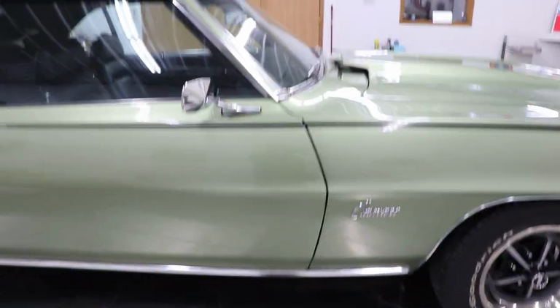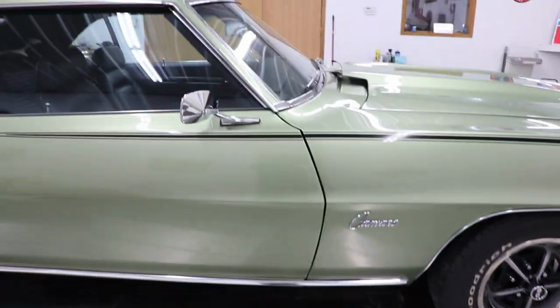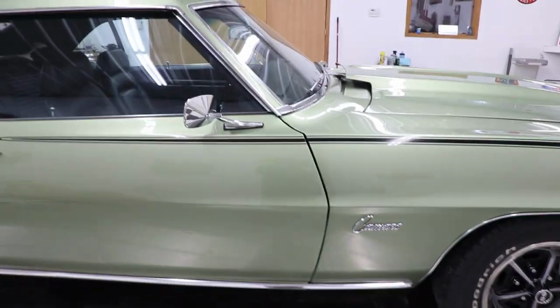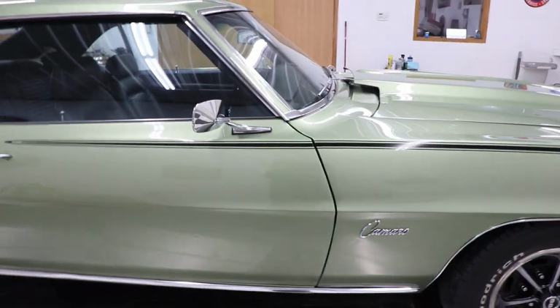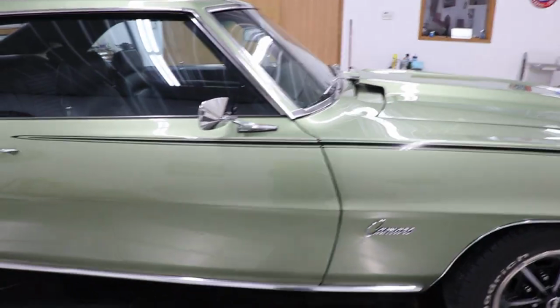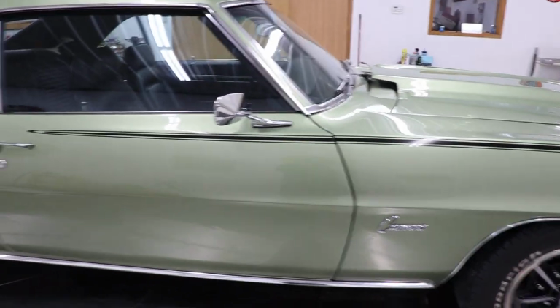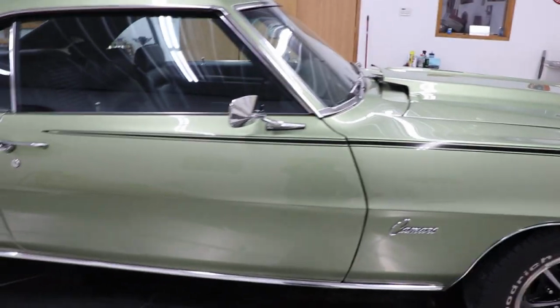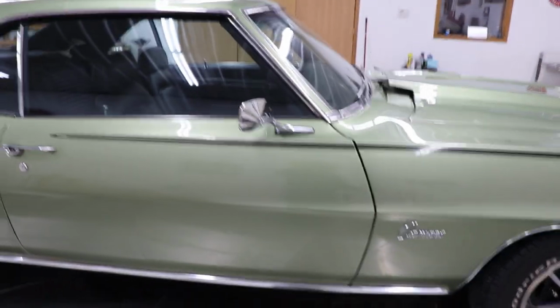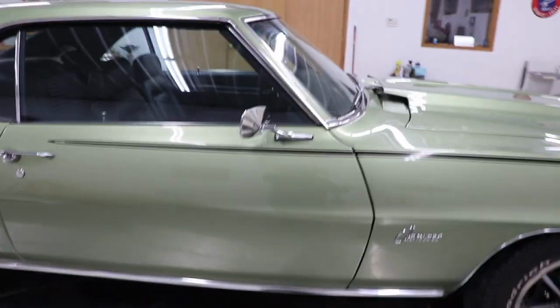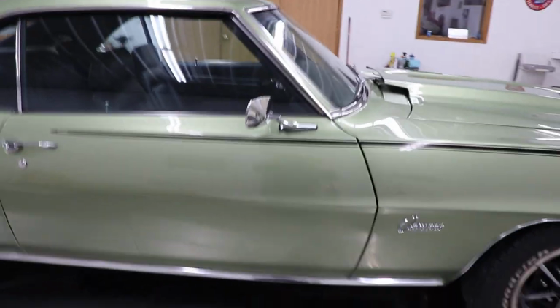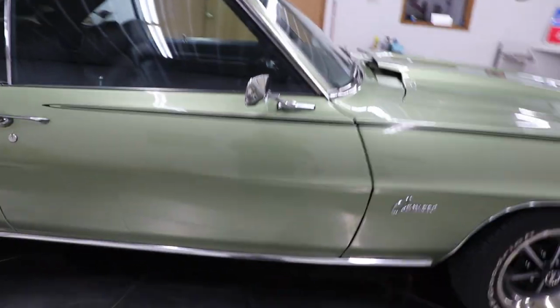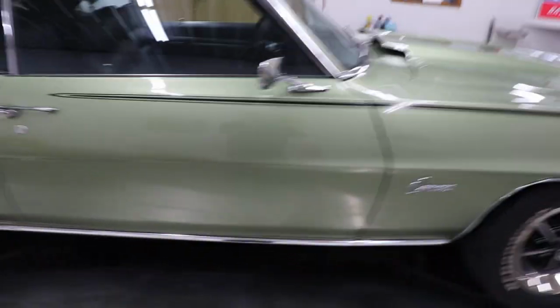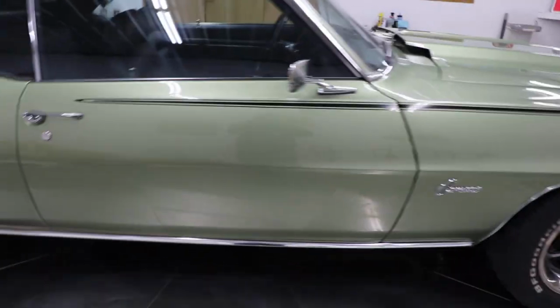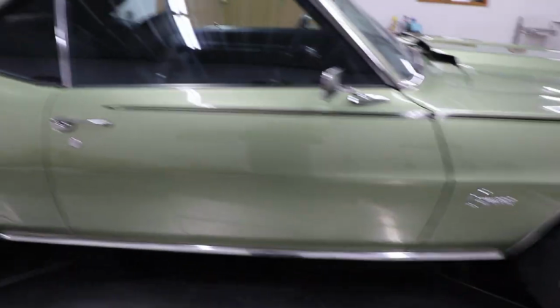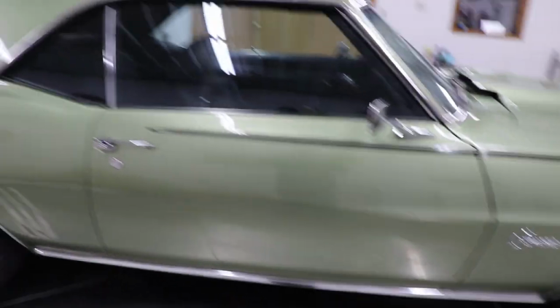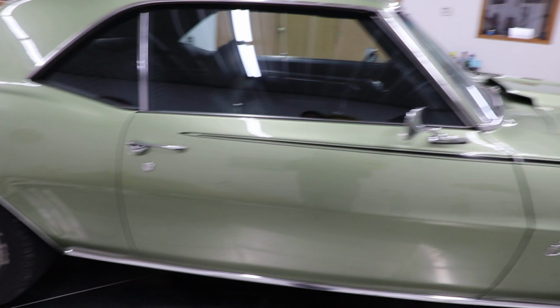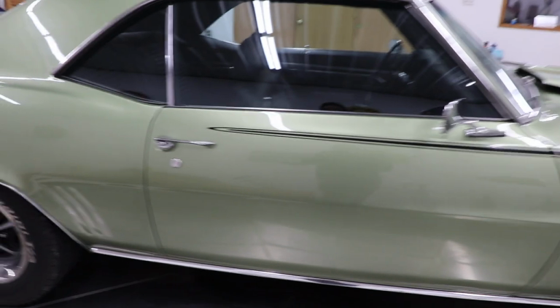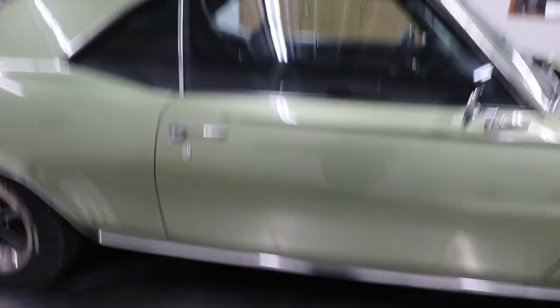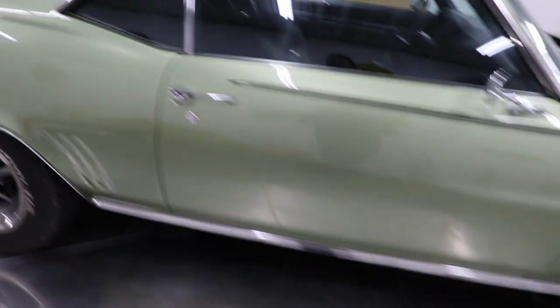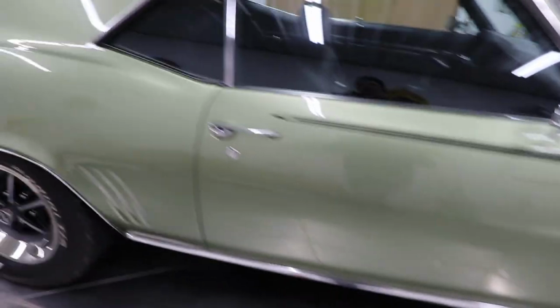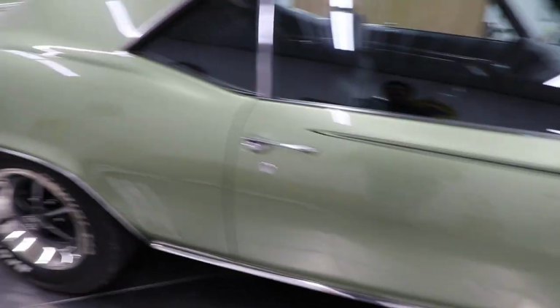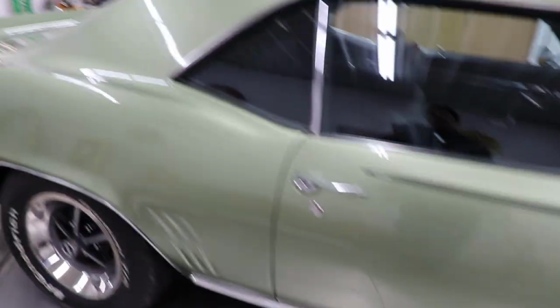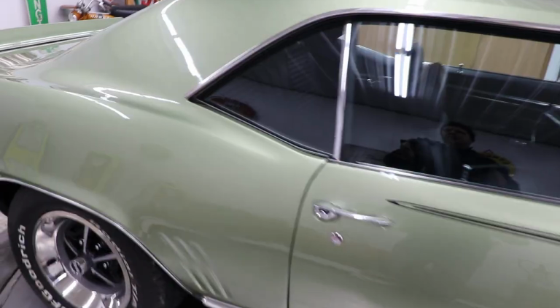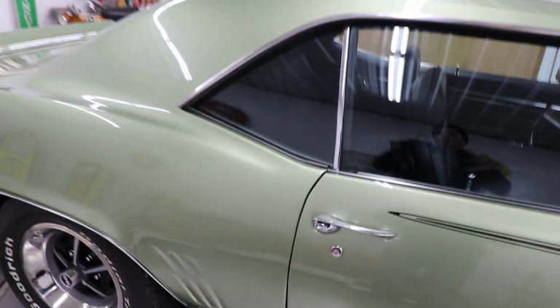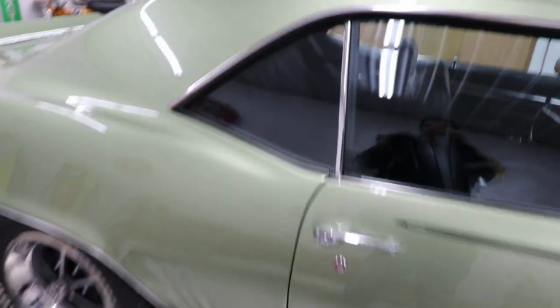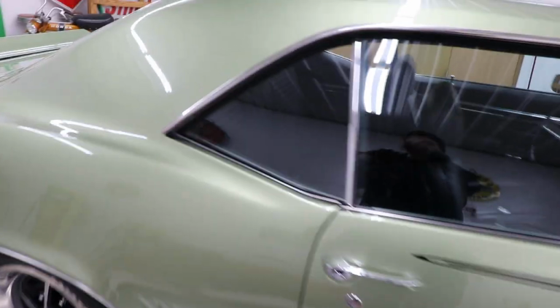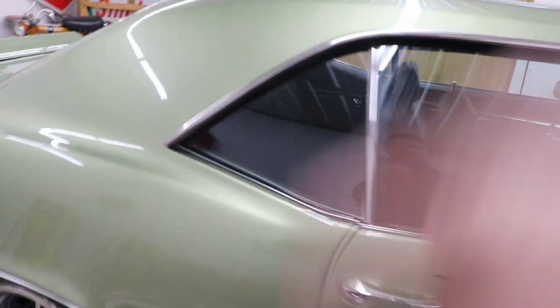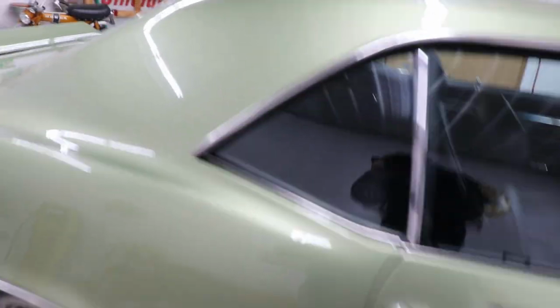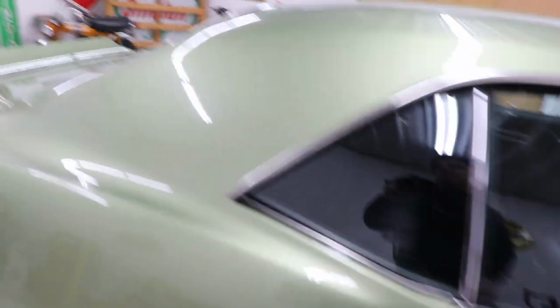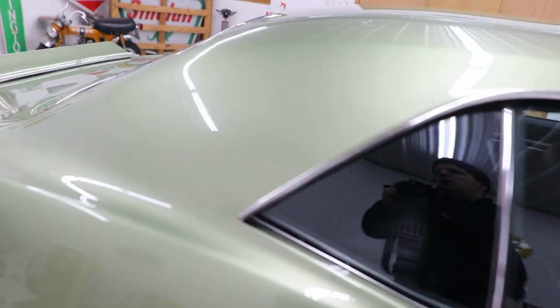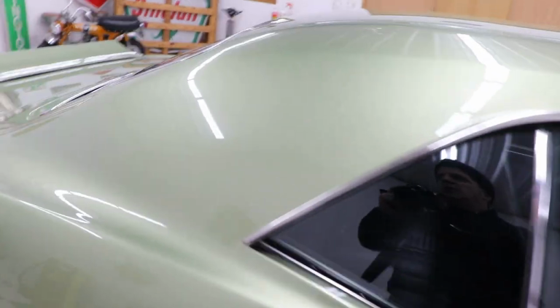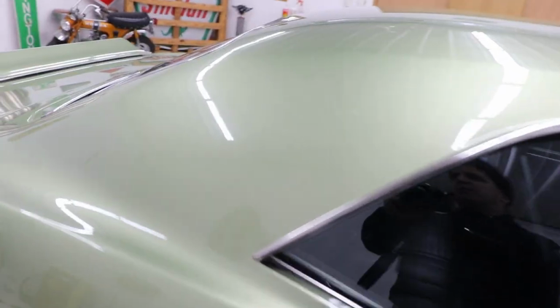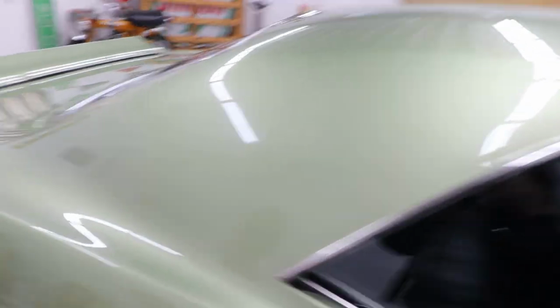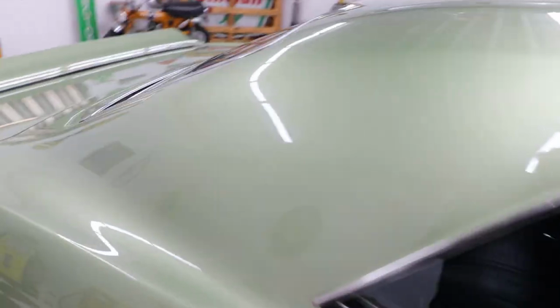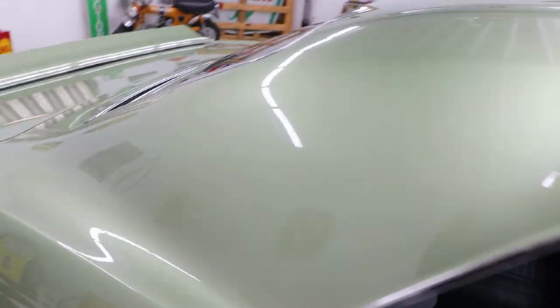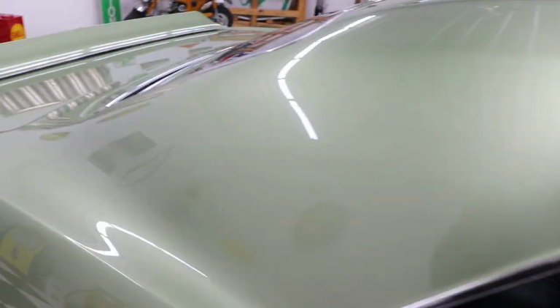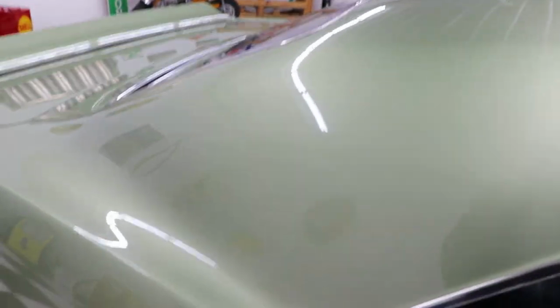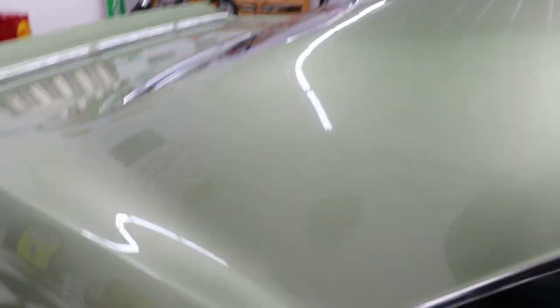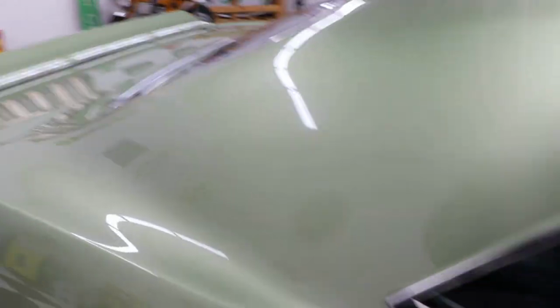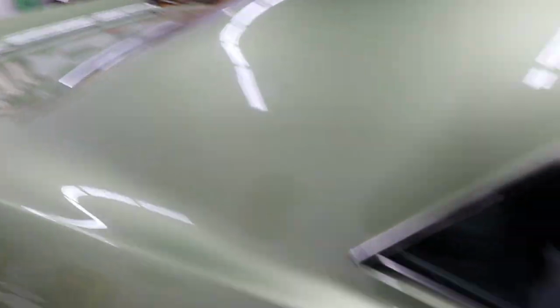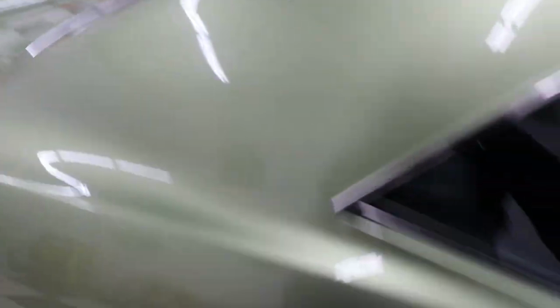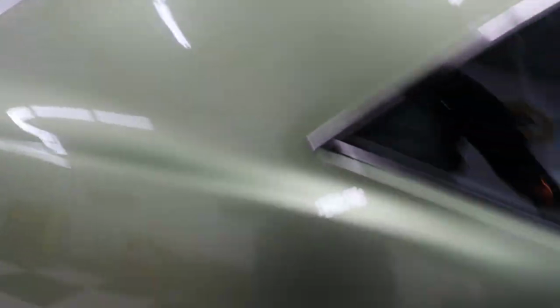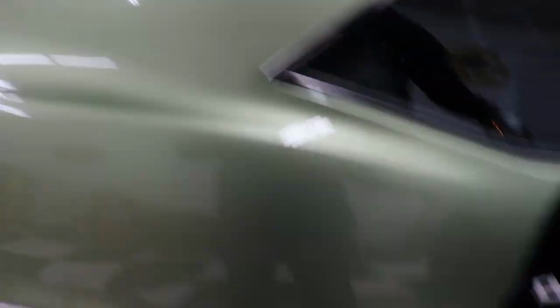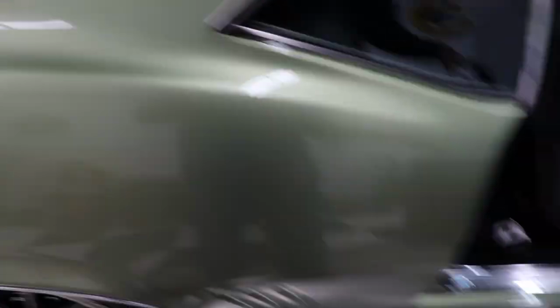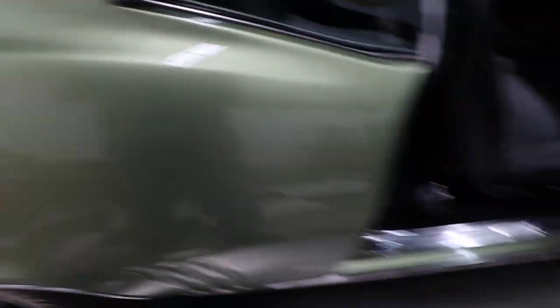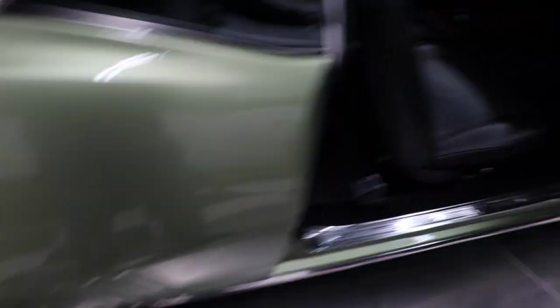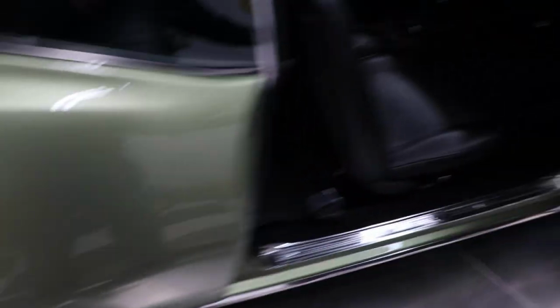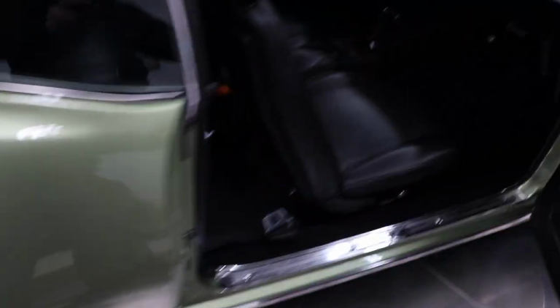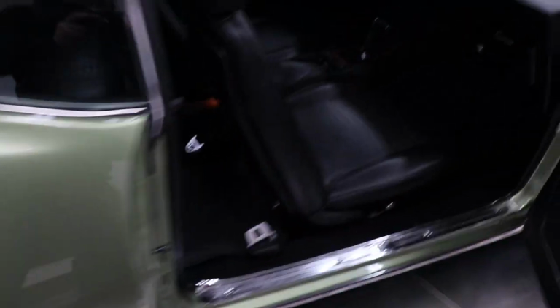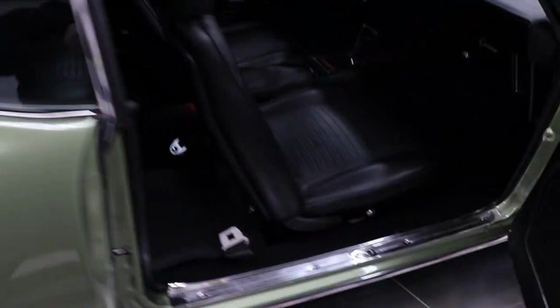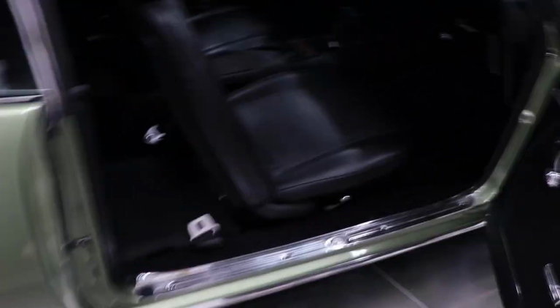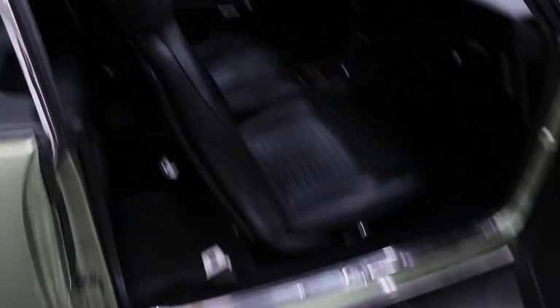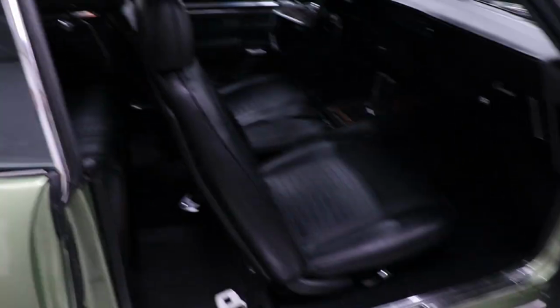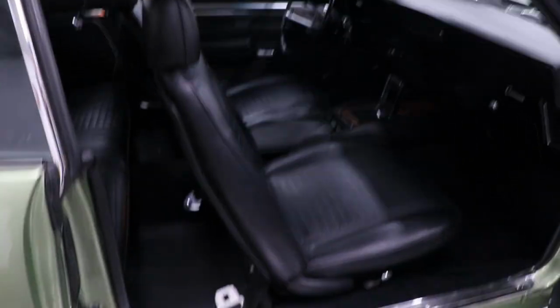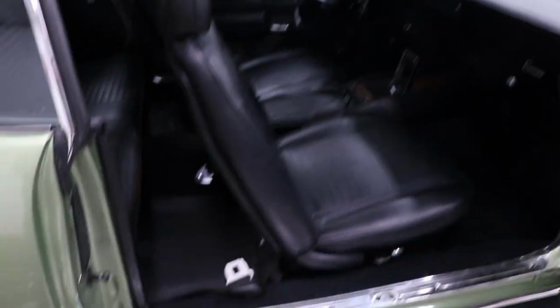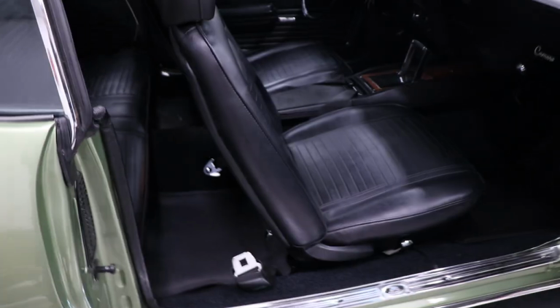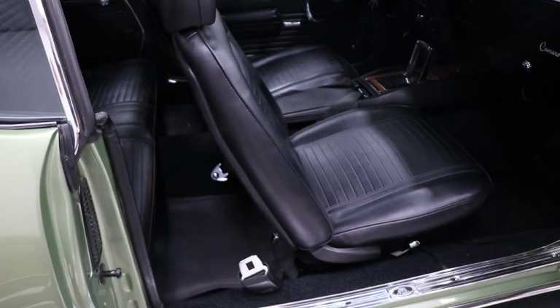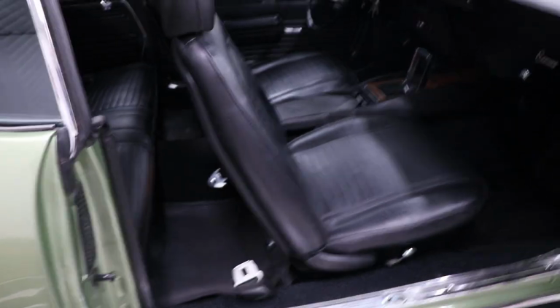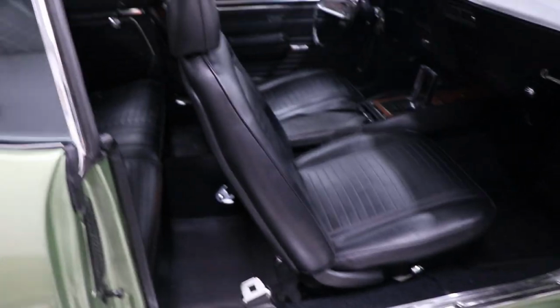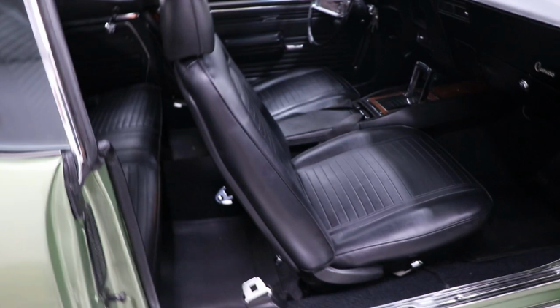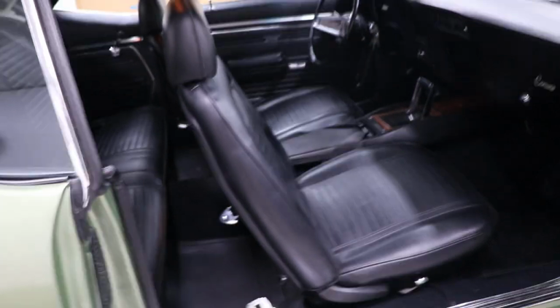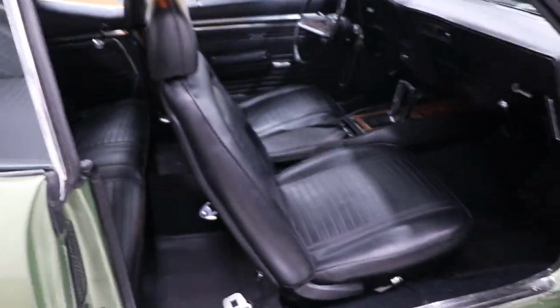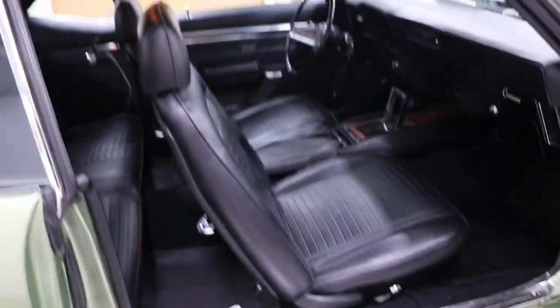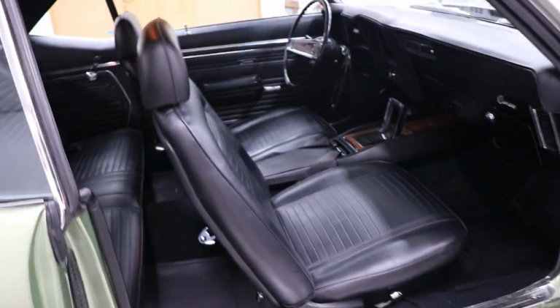The gaps, the body lines, all the glass, all the trim, all the brightwork, all the stainless — everything on this car is brand new.